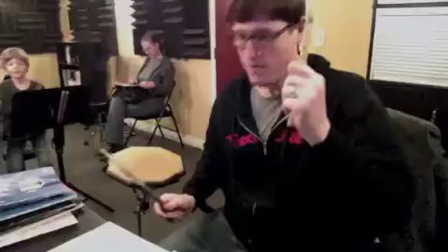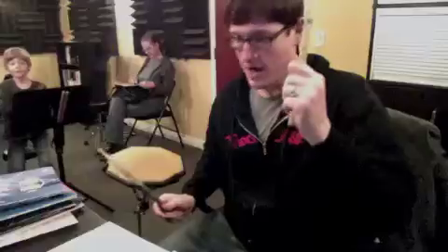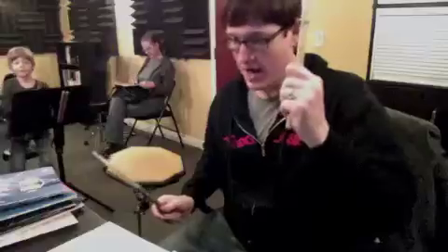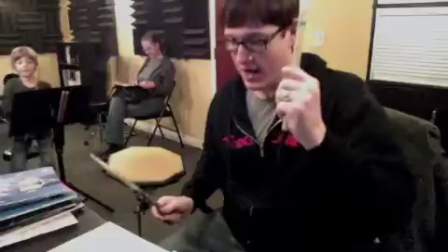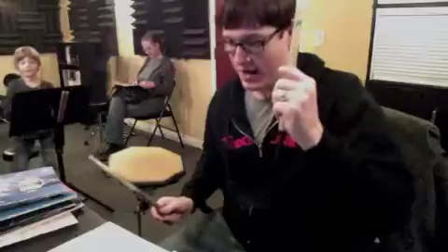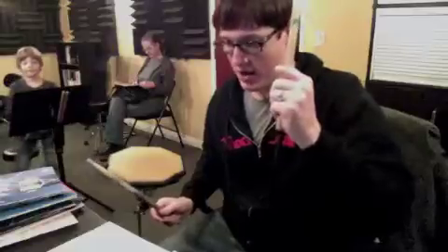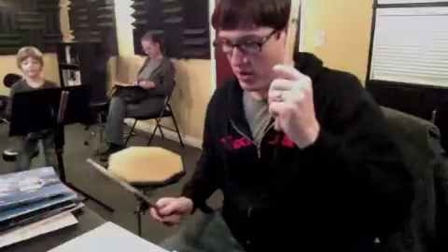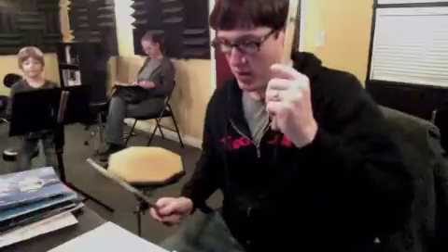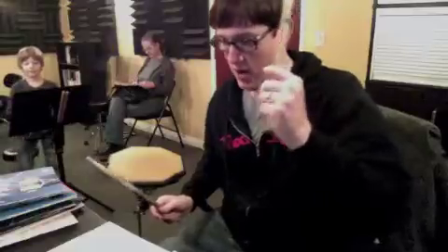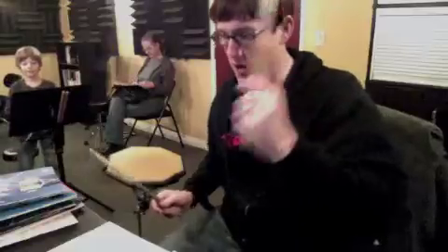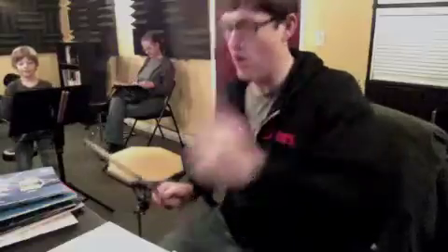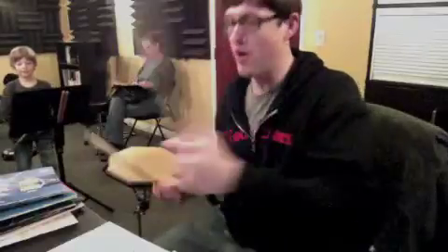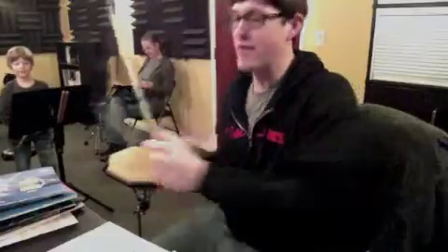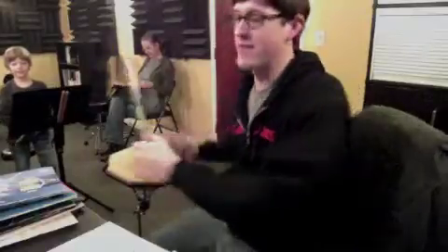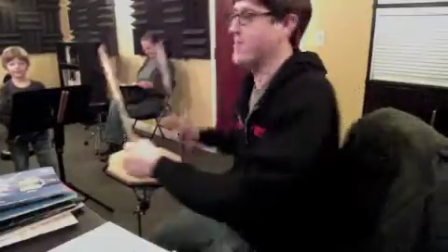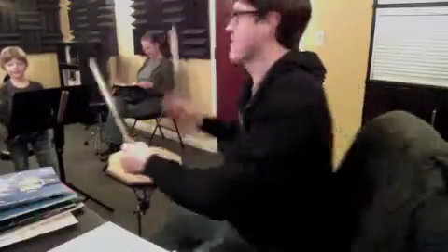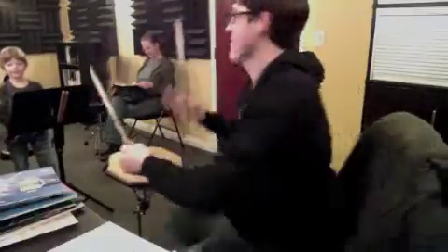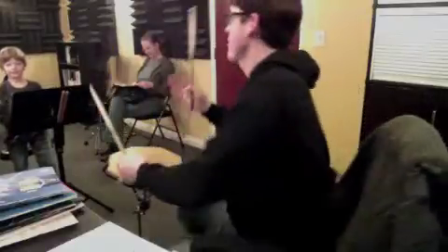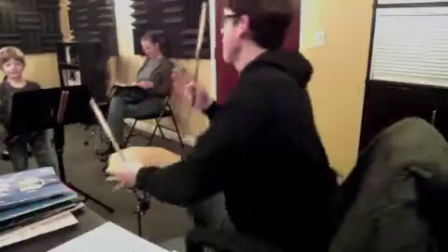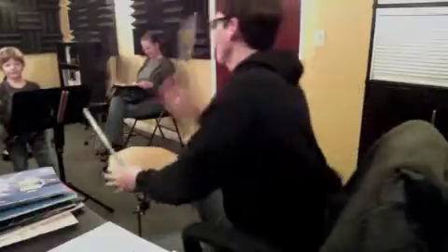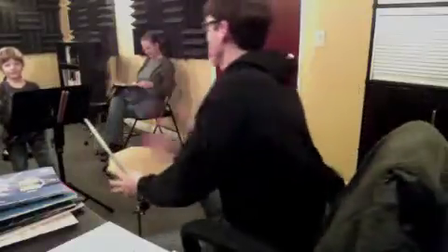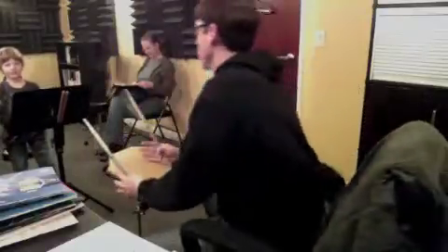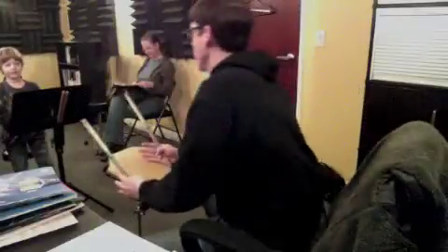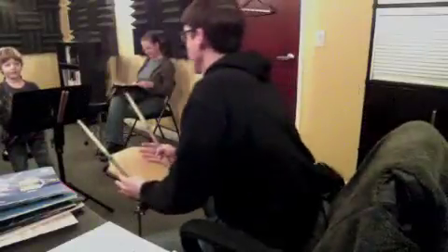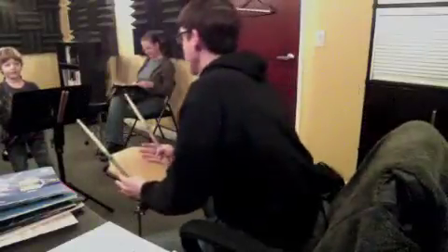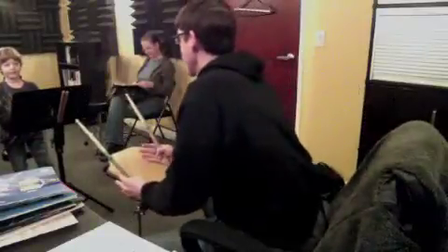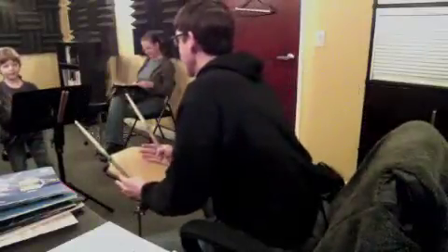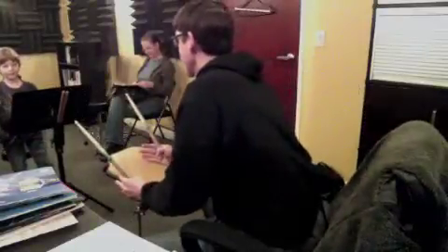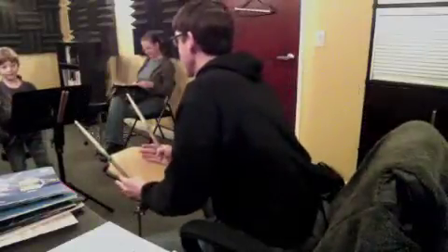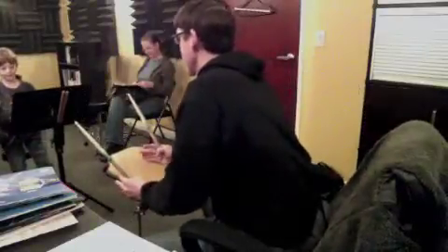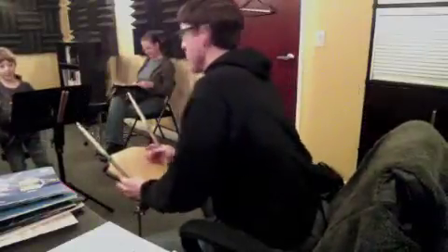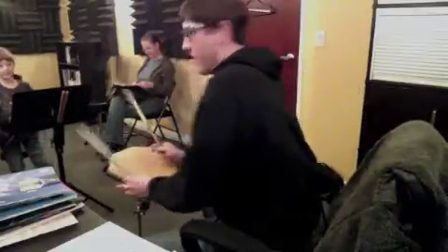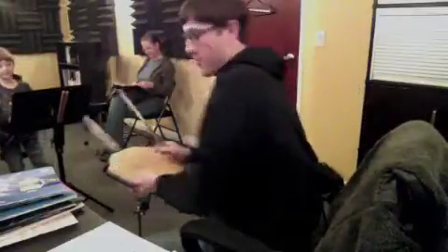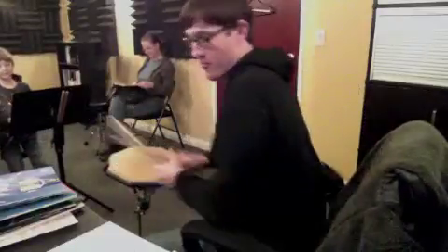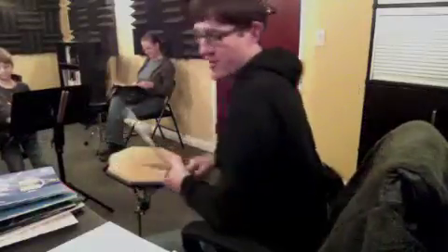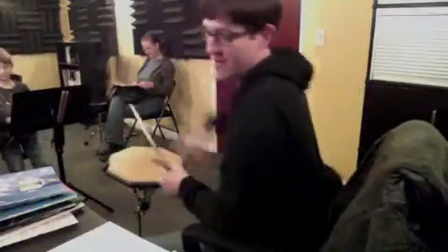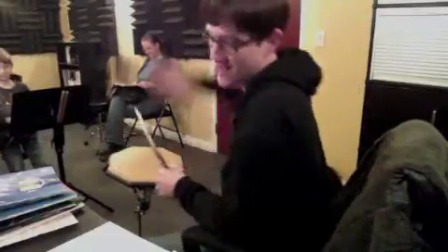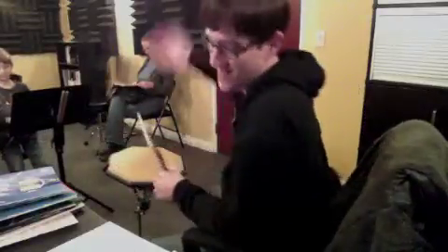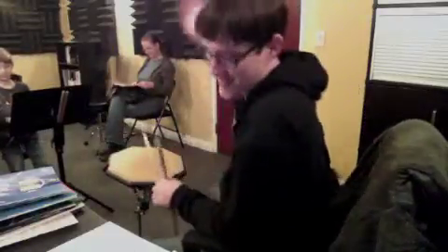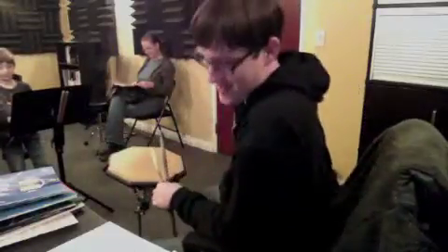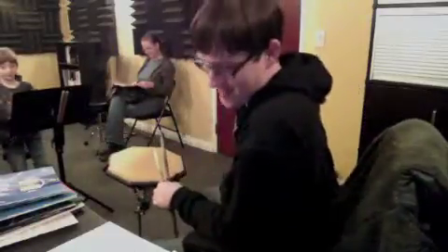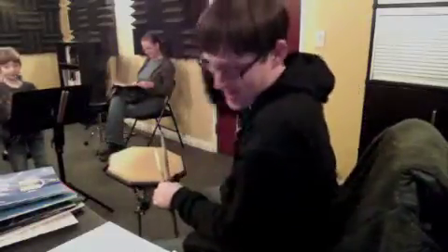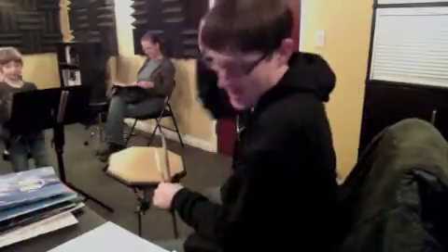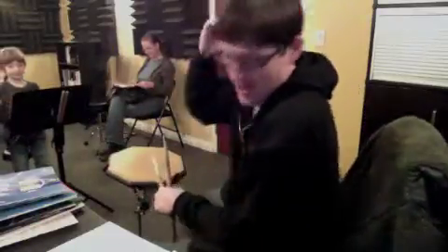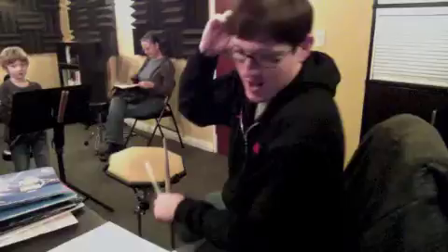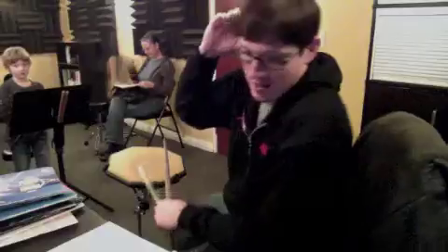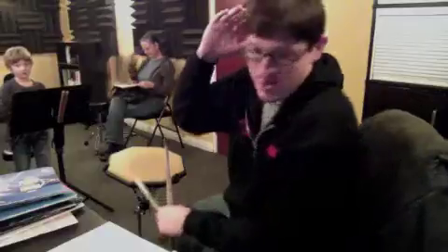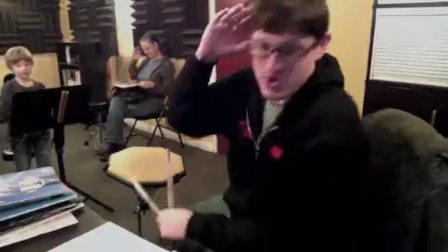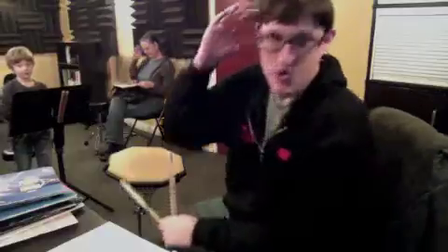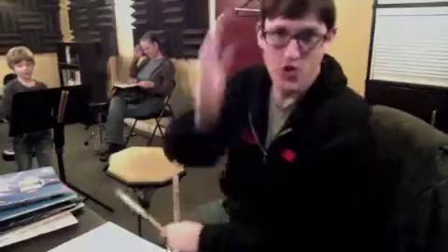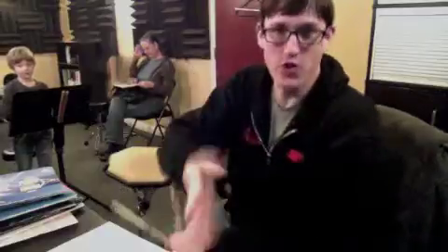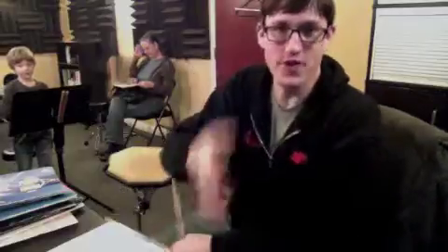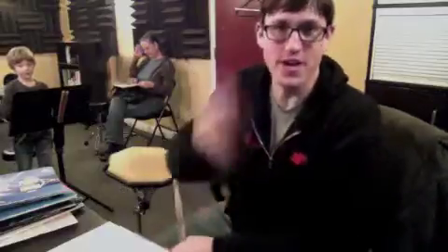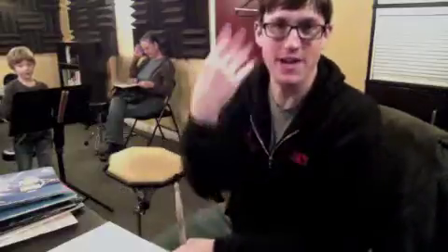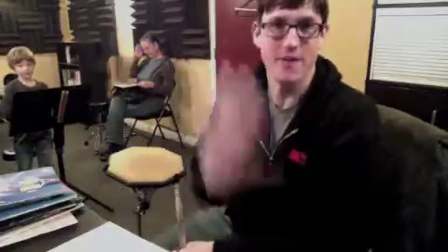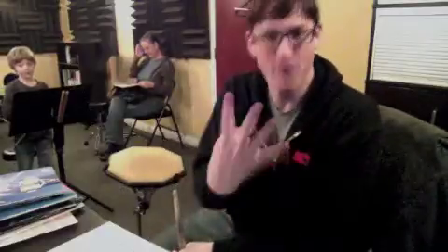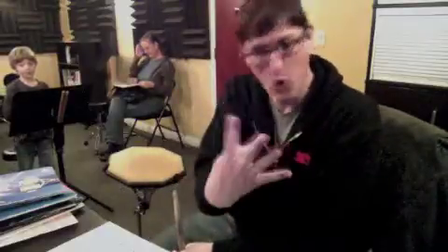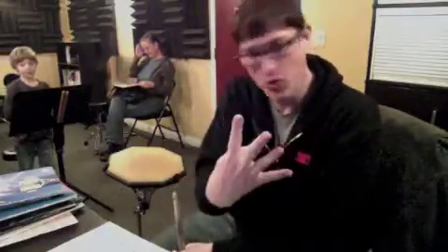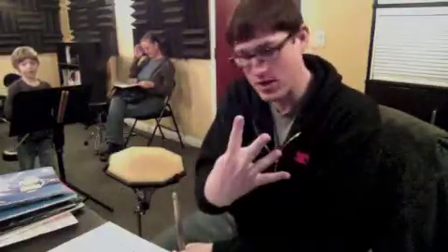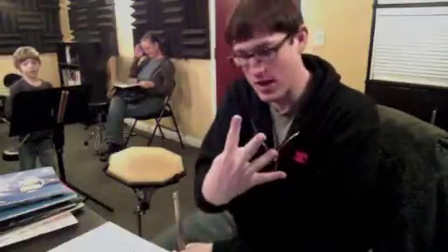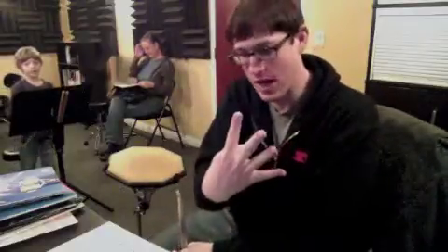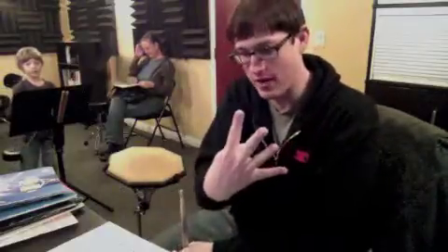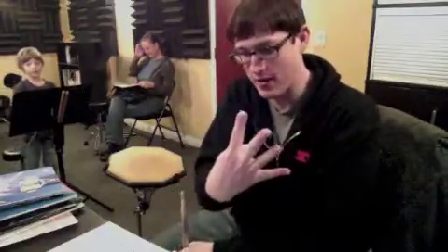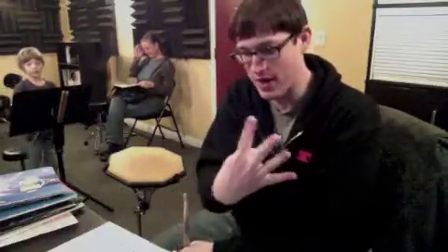All right, here we go. This is the snare drum sticking exercise. This is measure 13, the fourth line, okay?